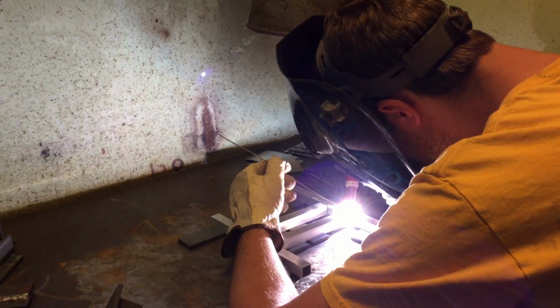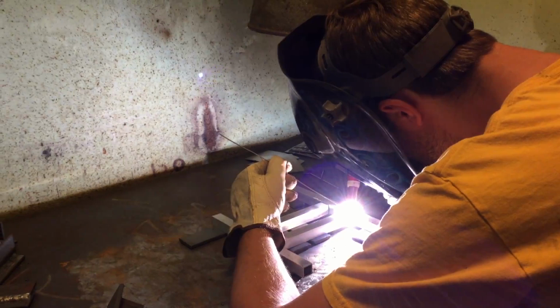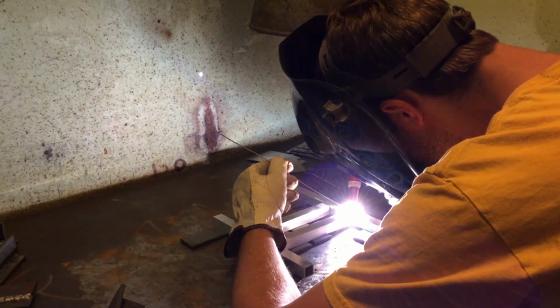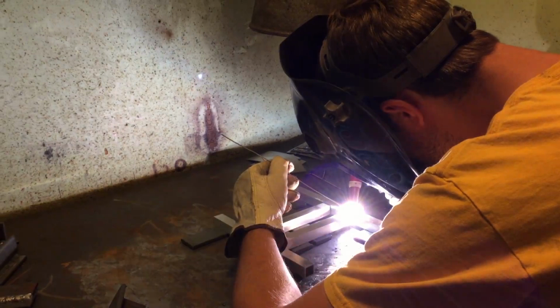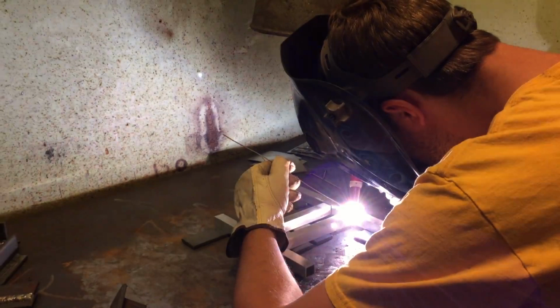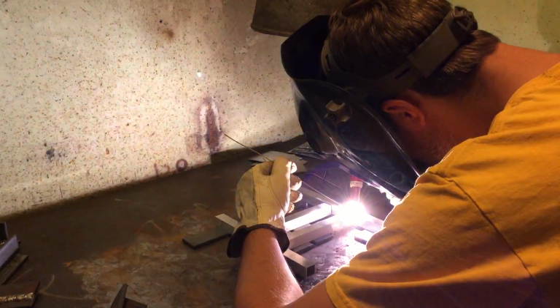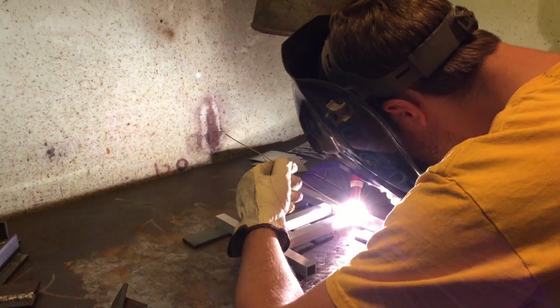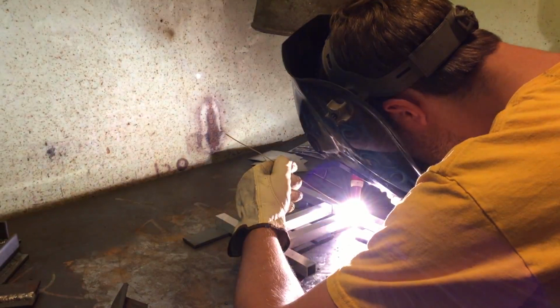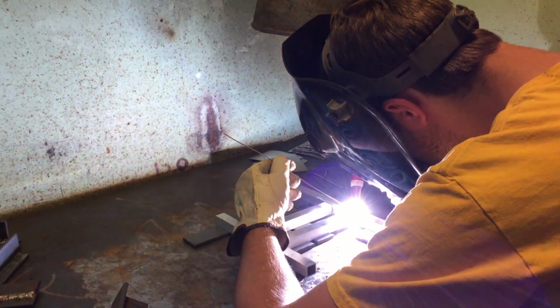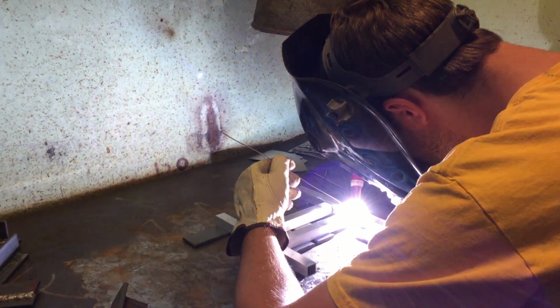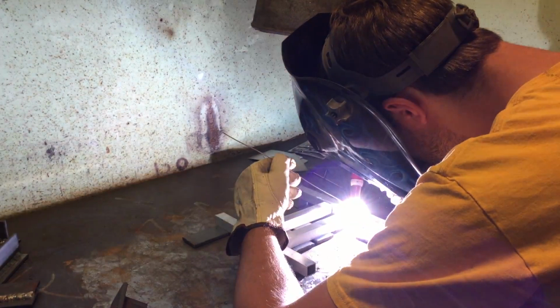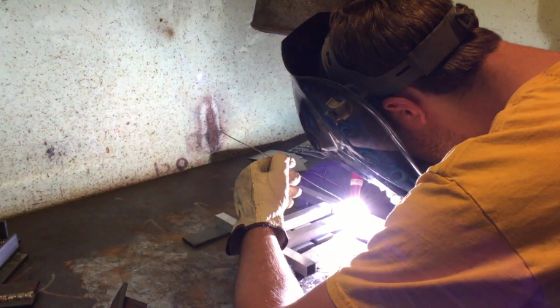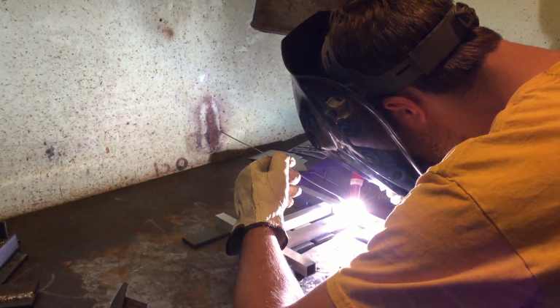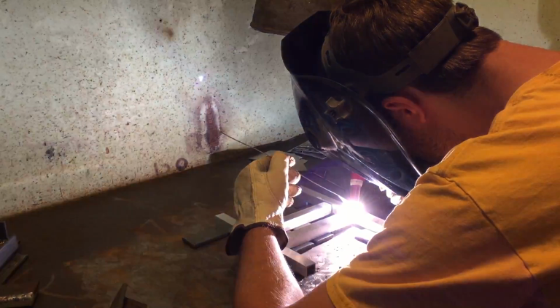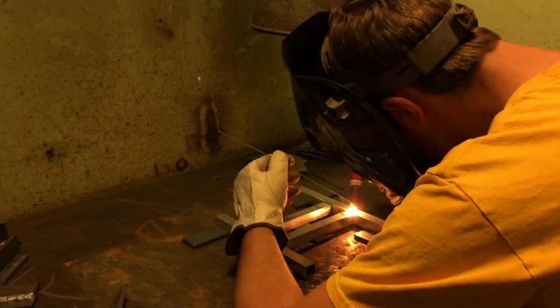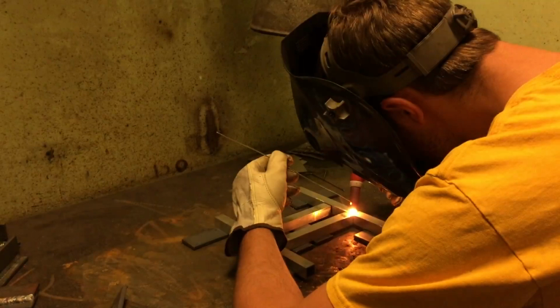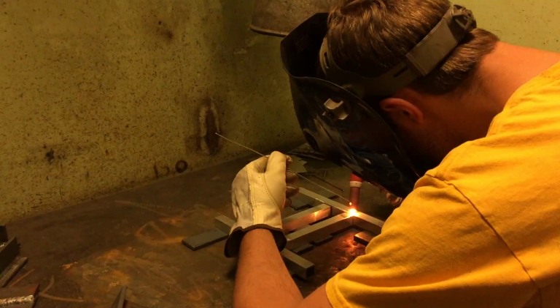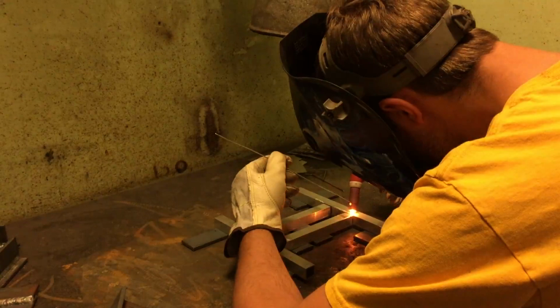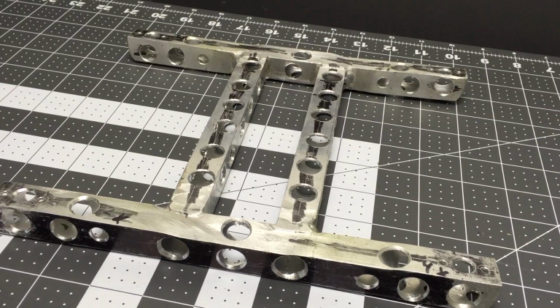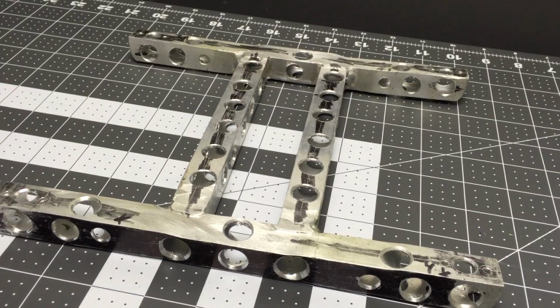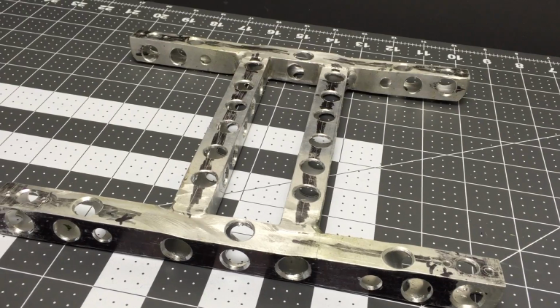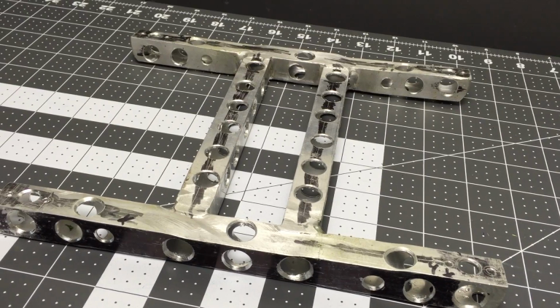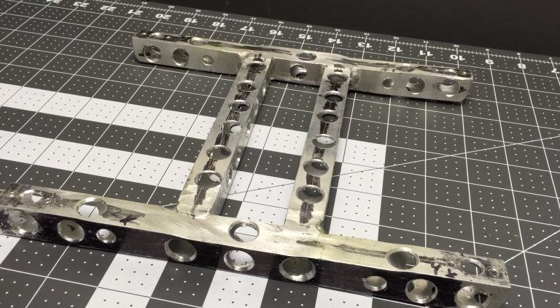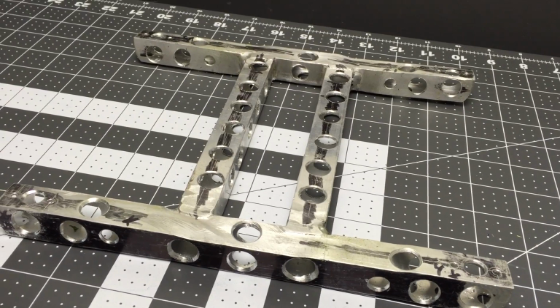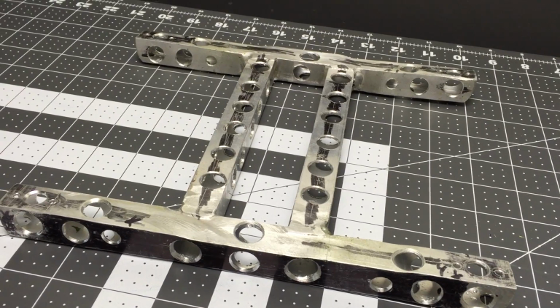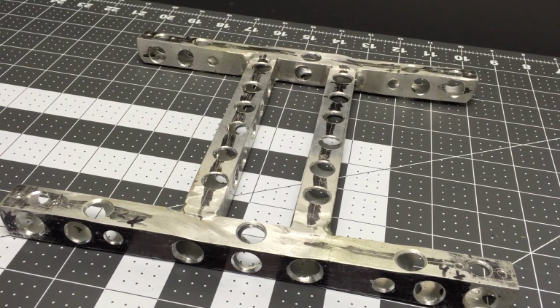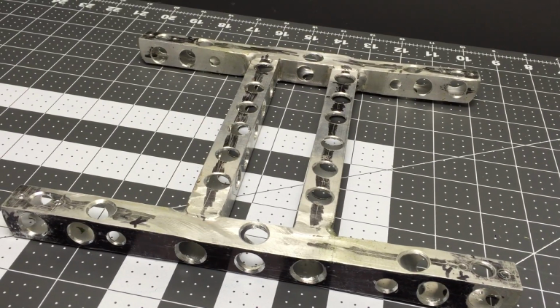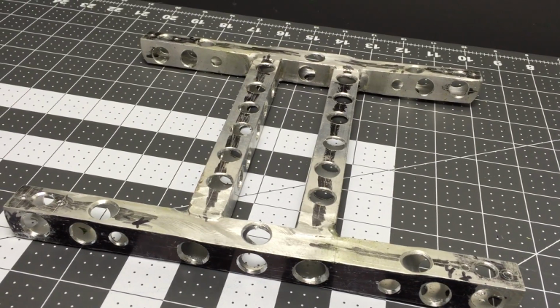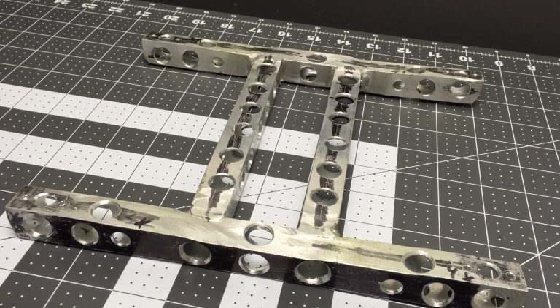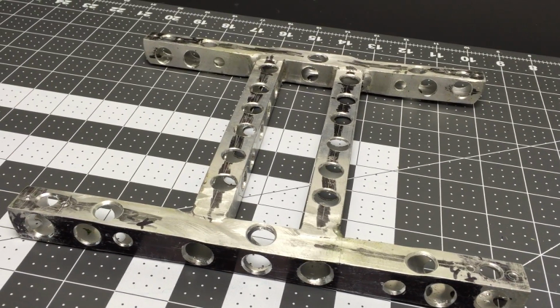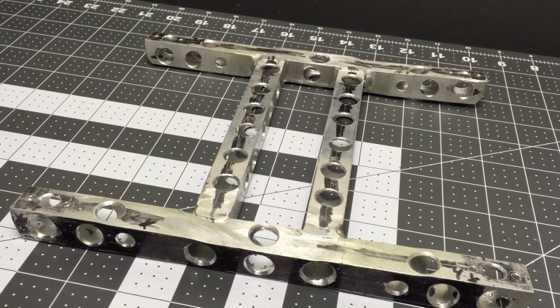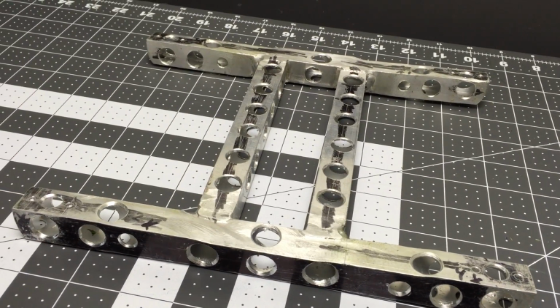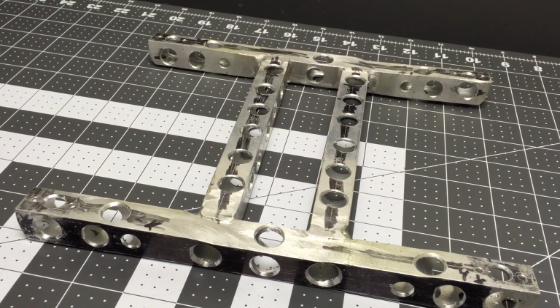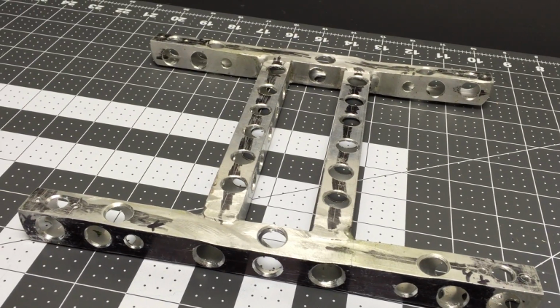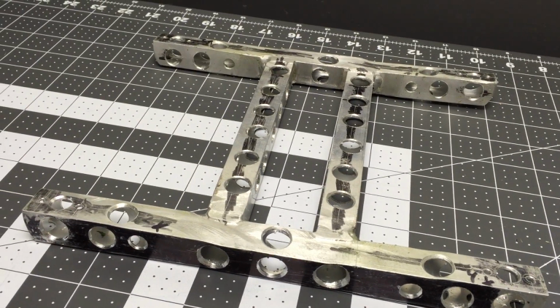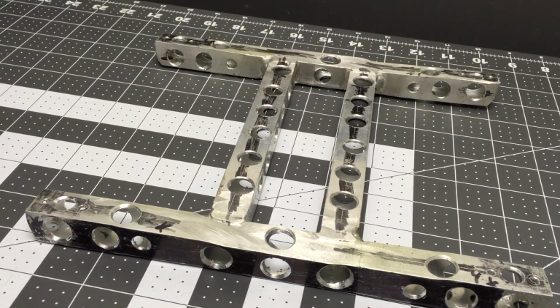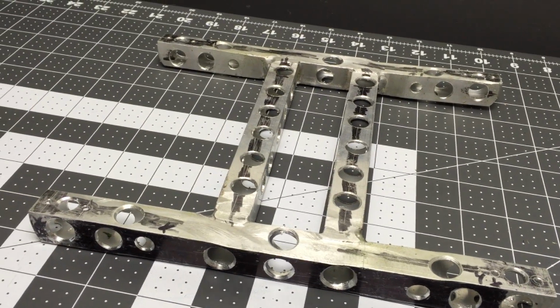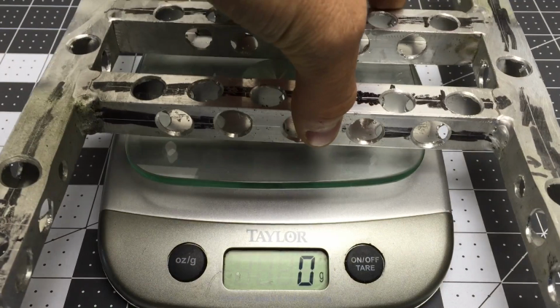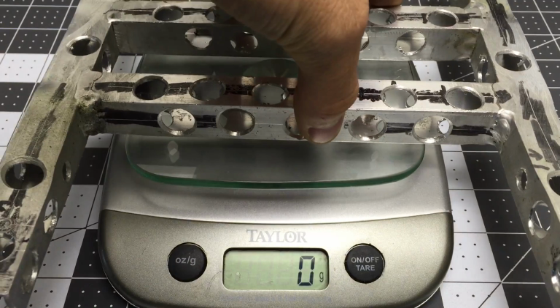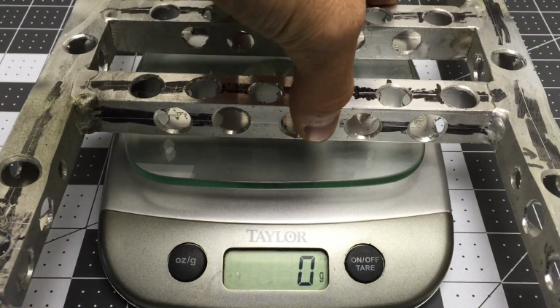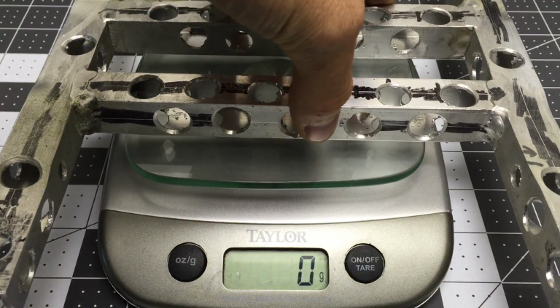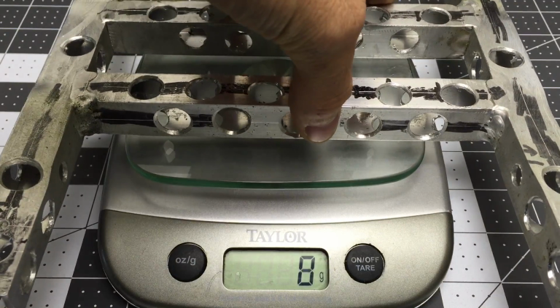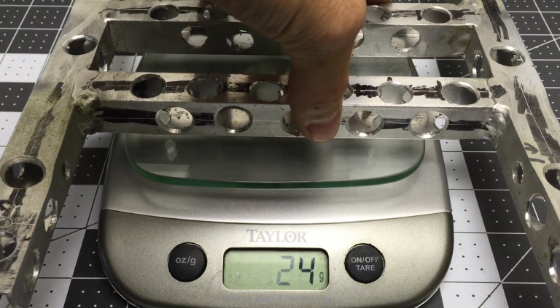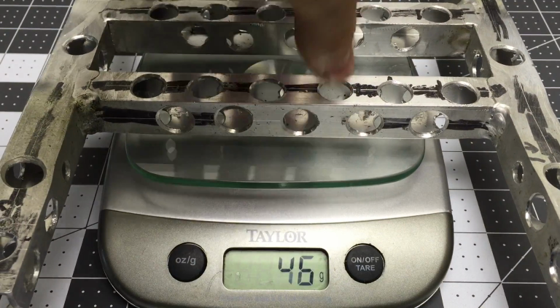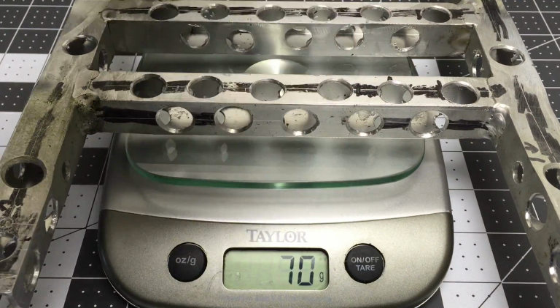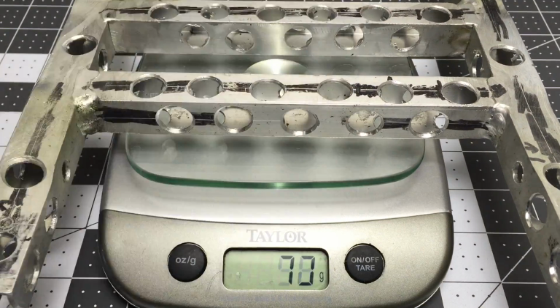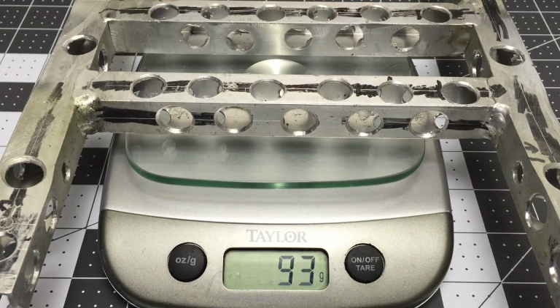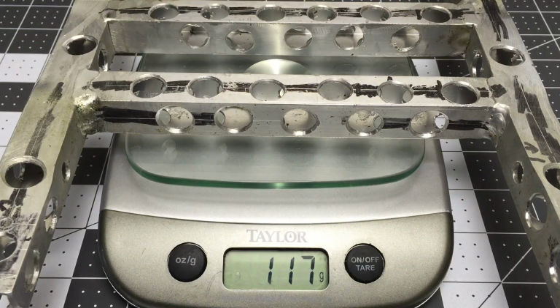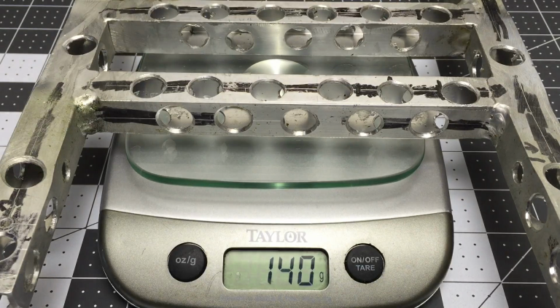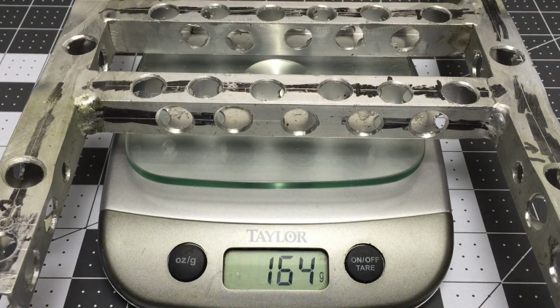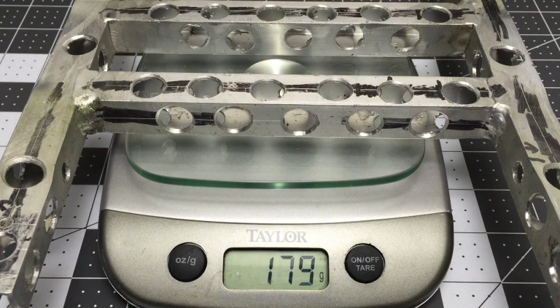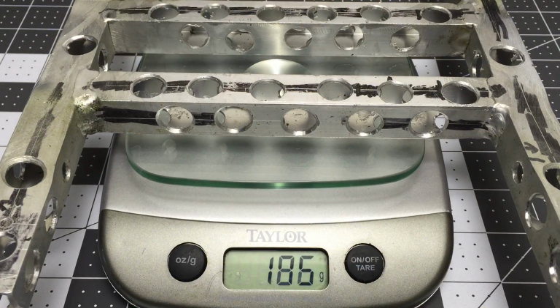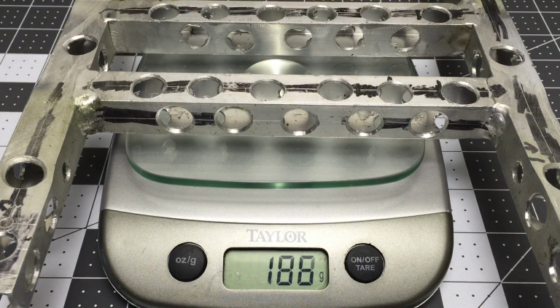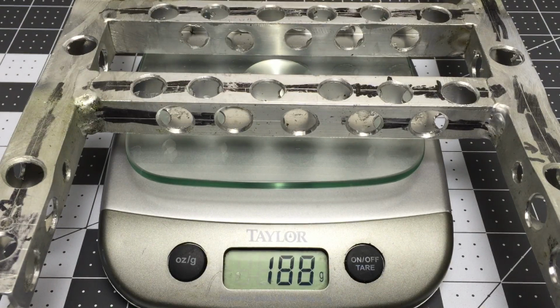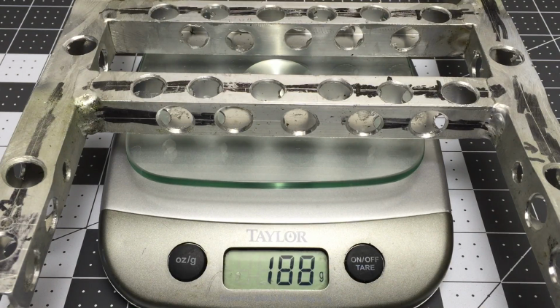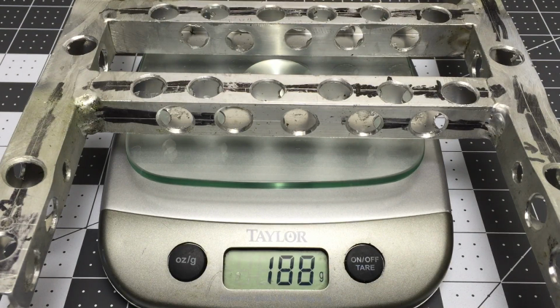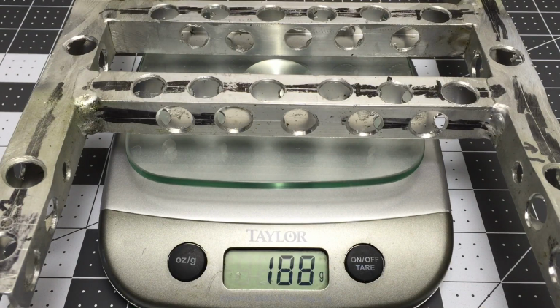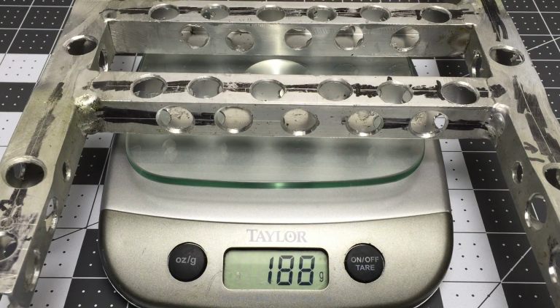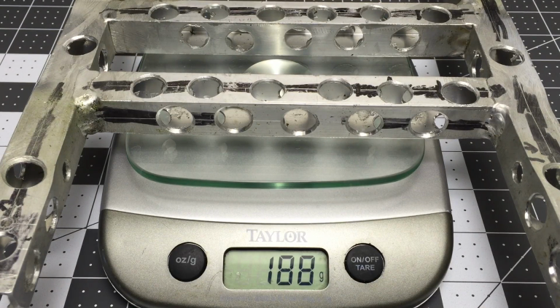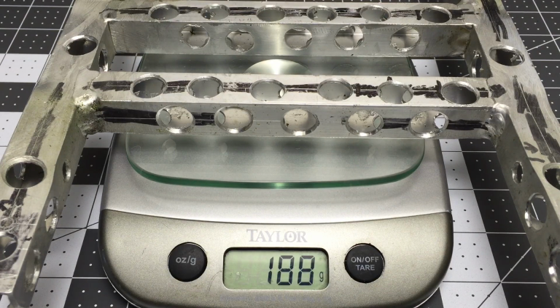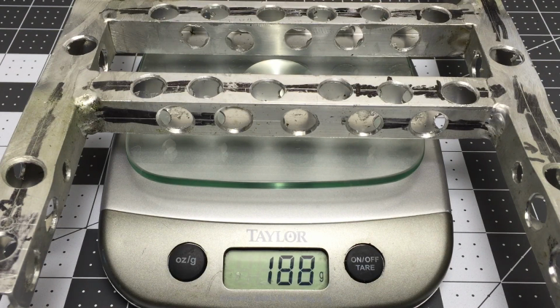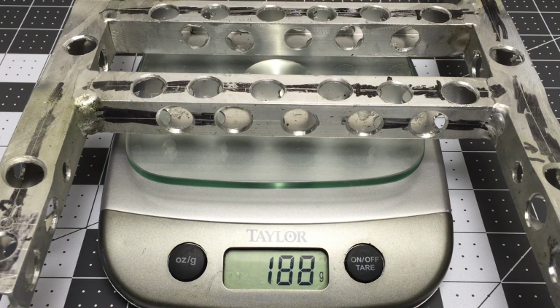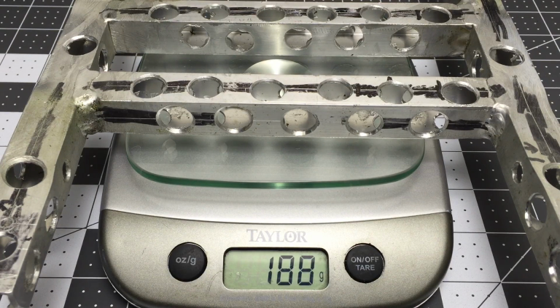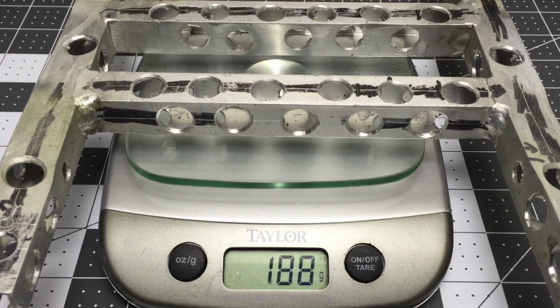I had my friend TIG weld the aluminum together and then I drilled a bunch of holes in it. But the frame is still a little bit heavy at 188 grams.